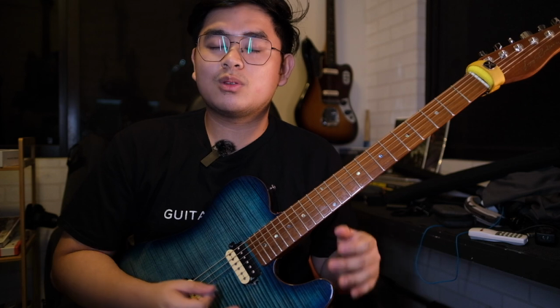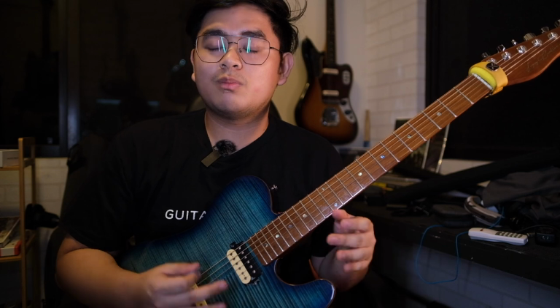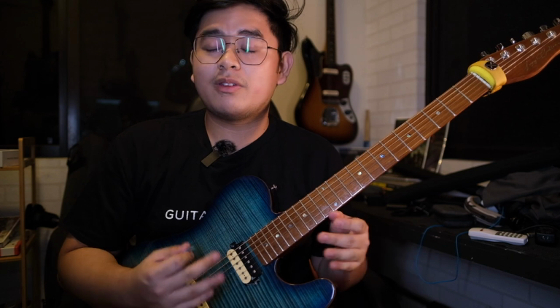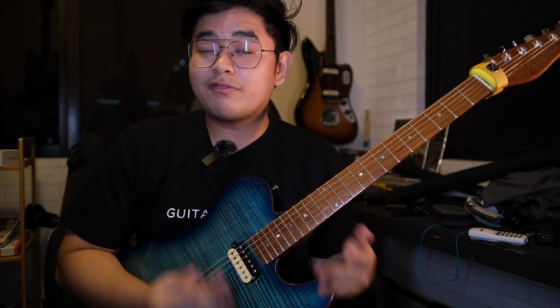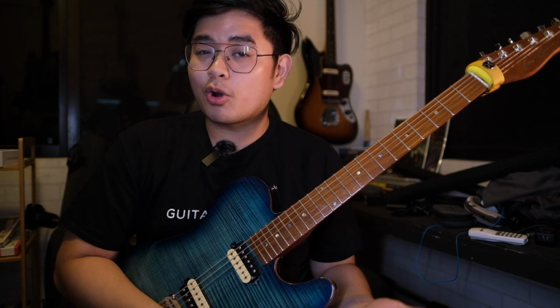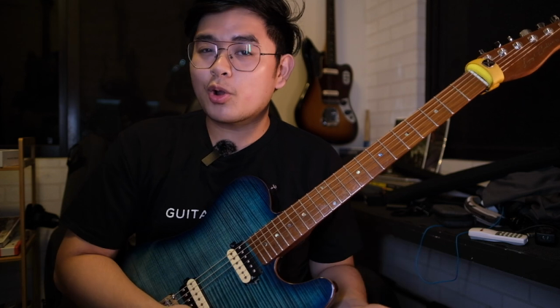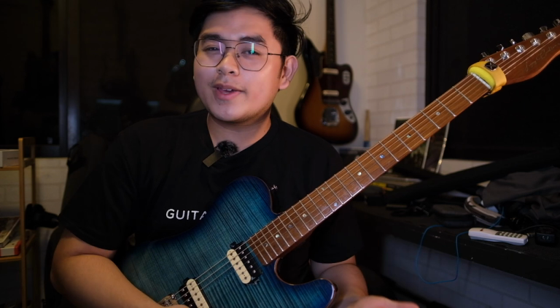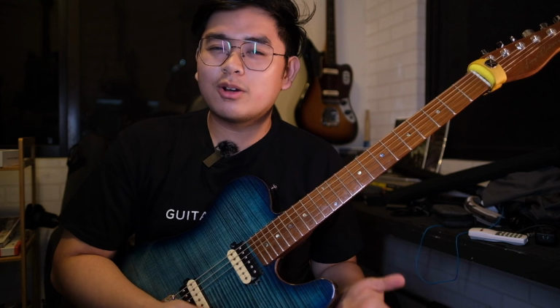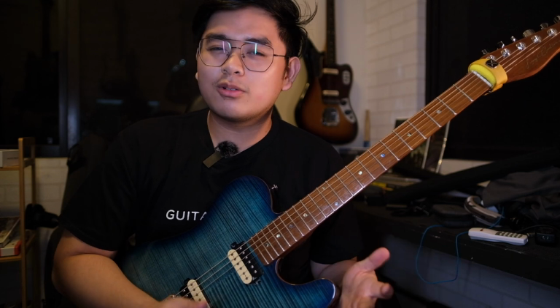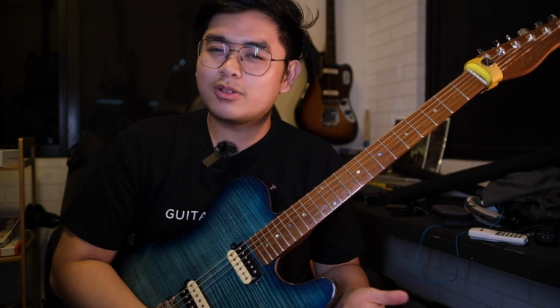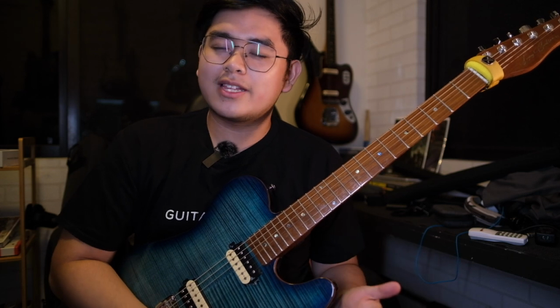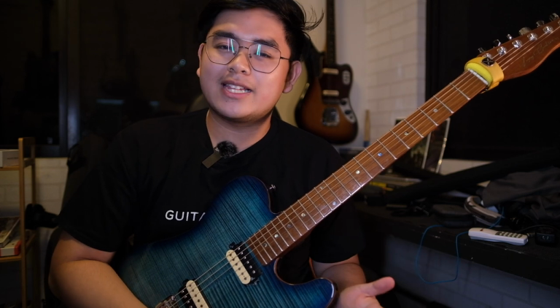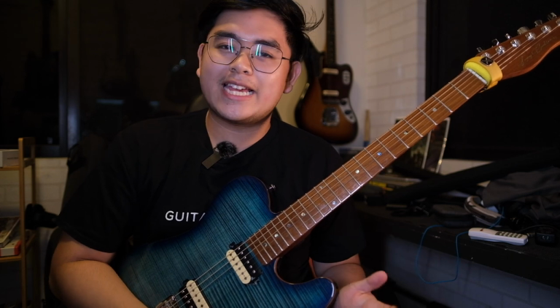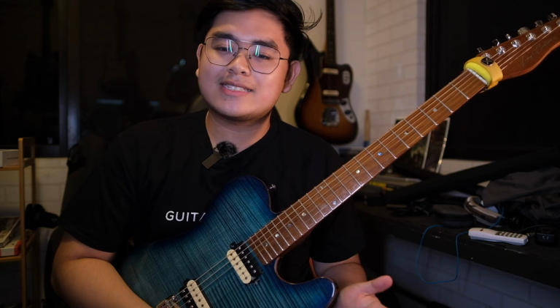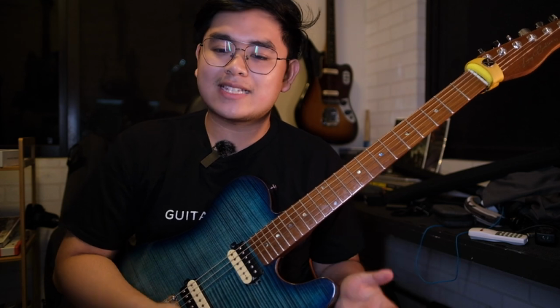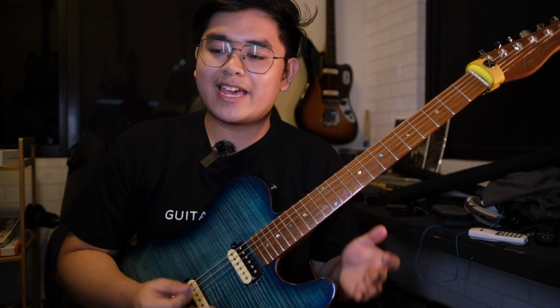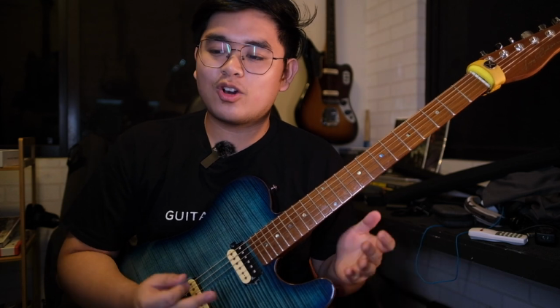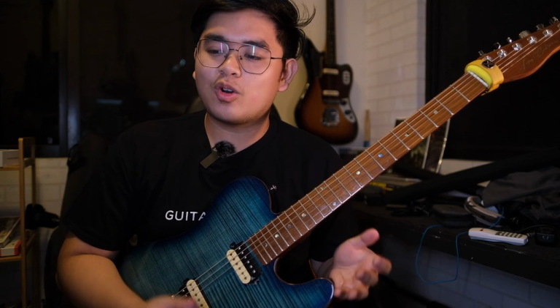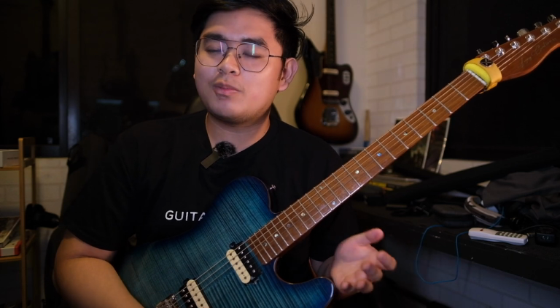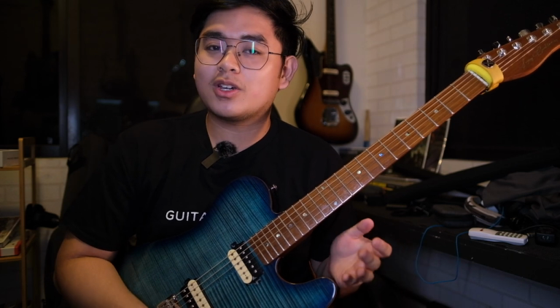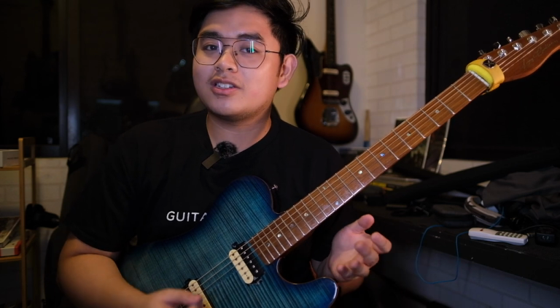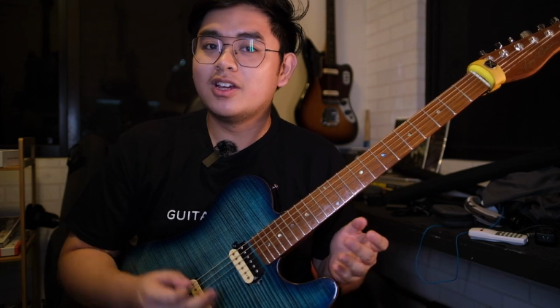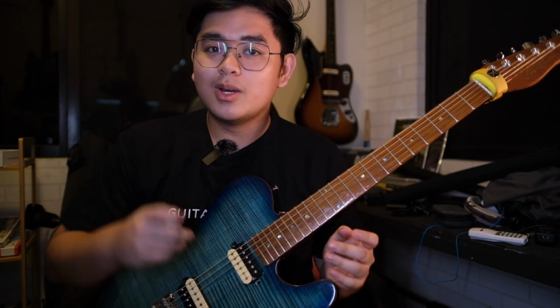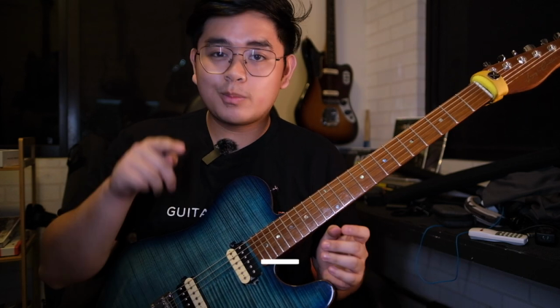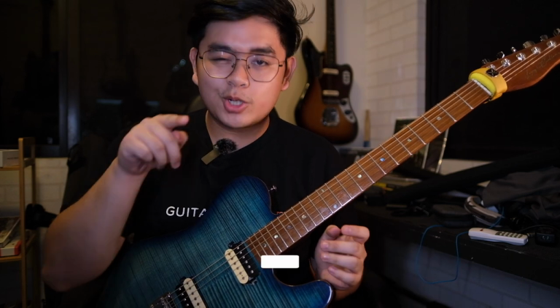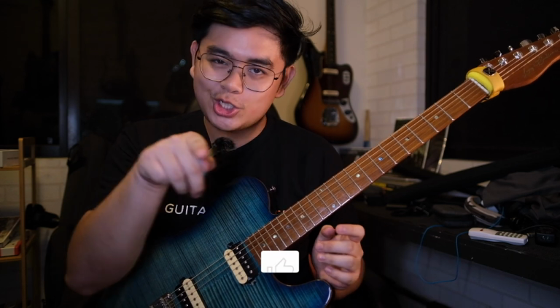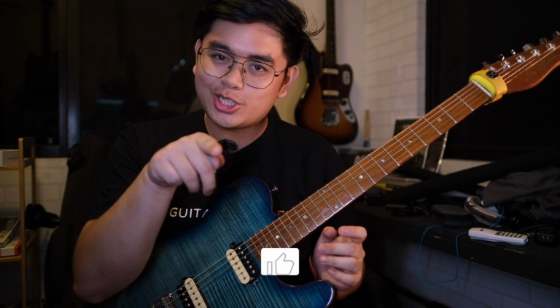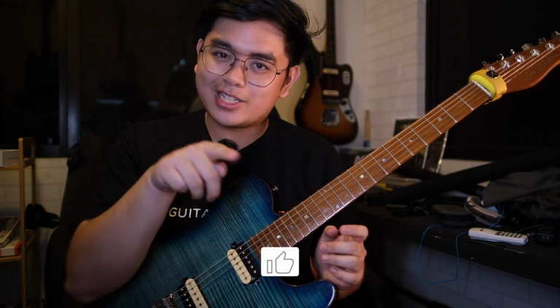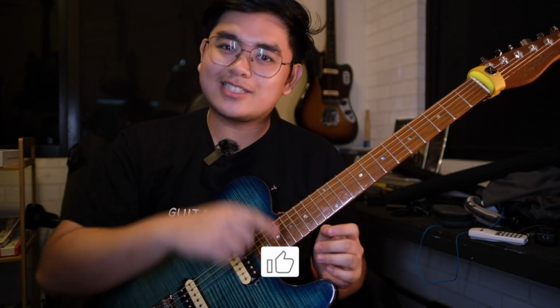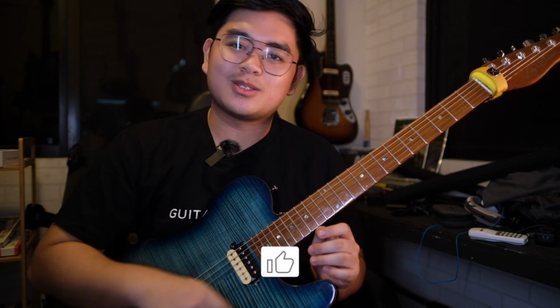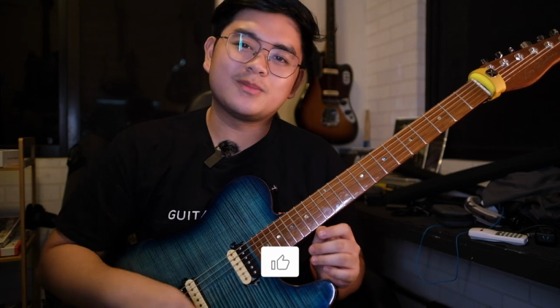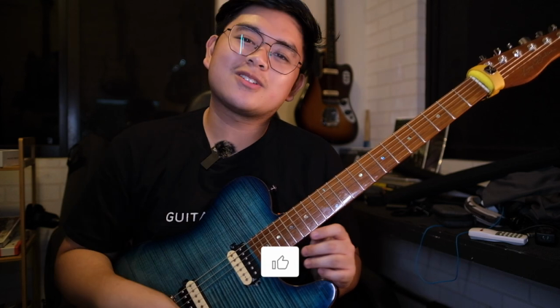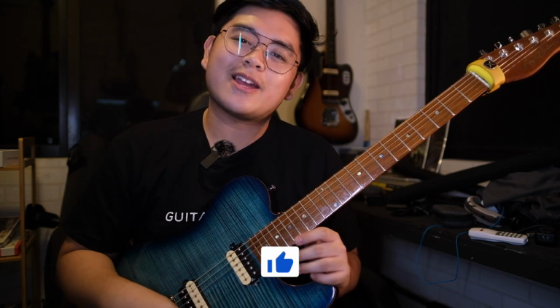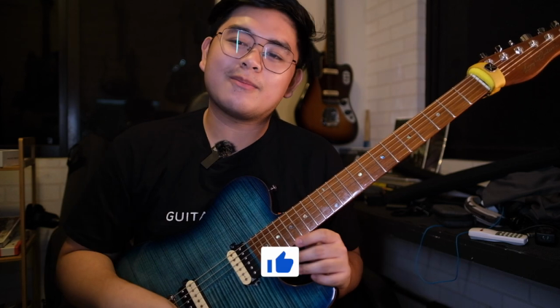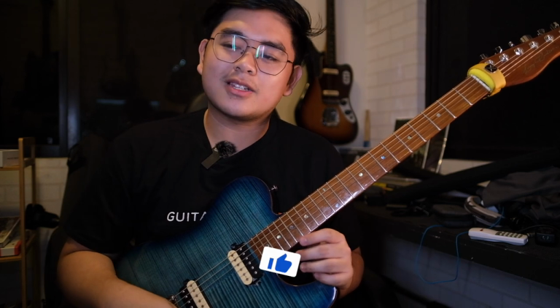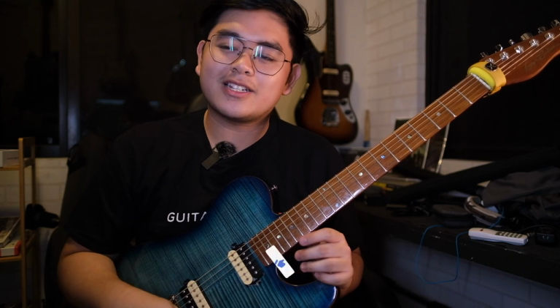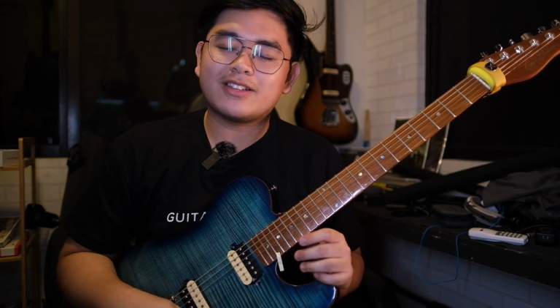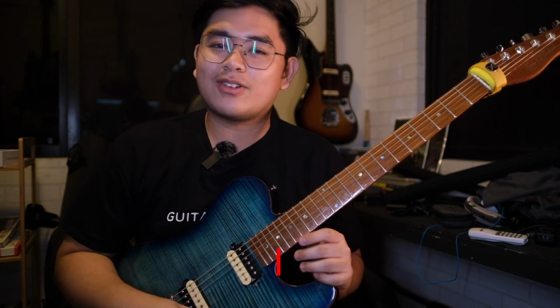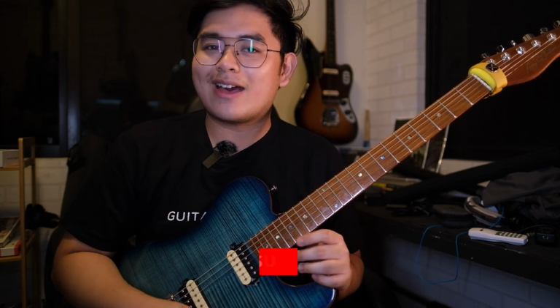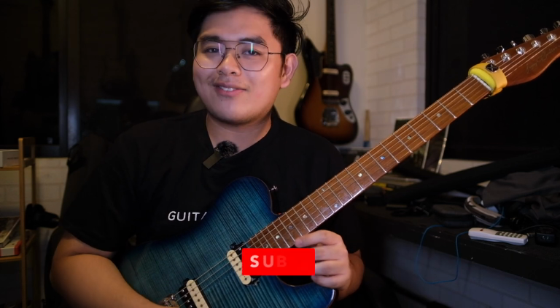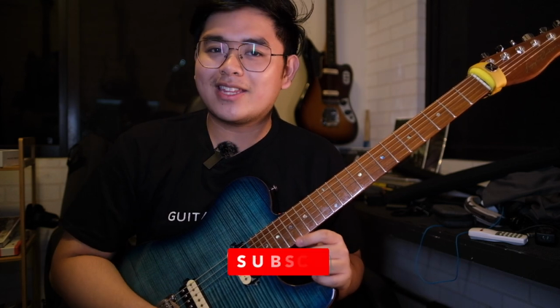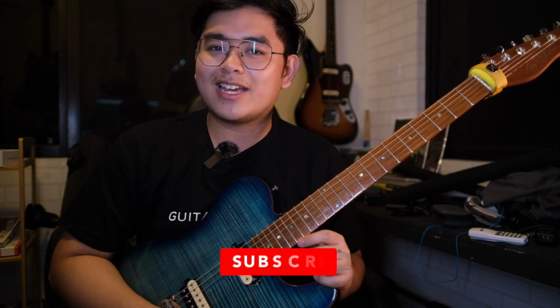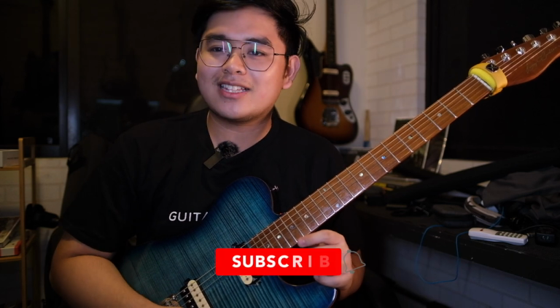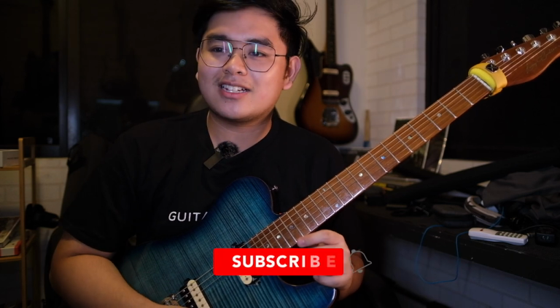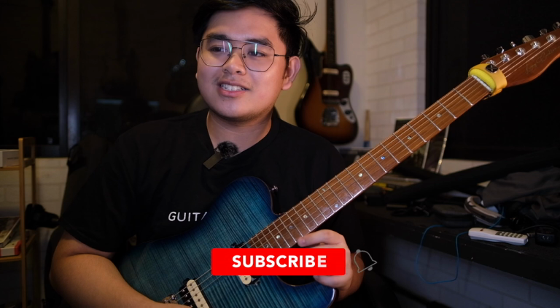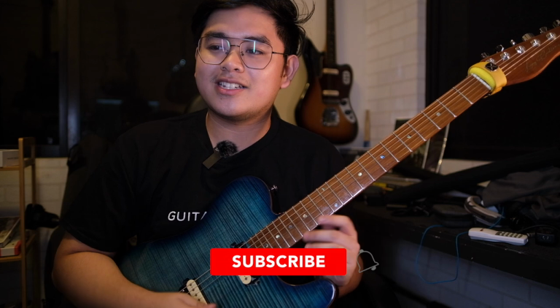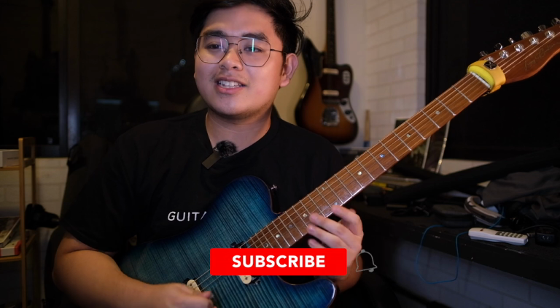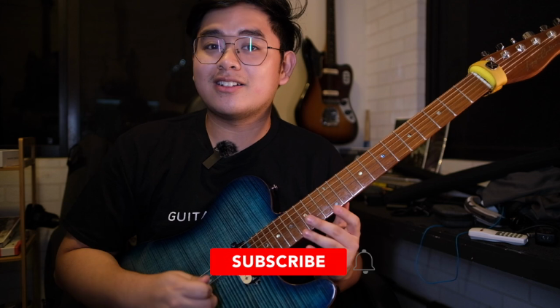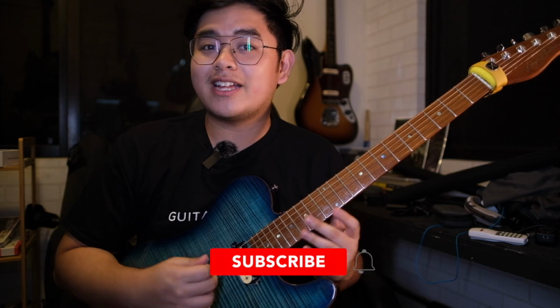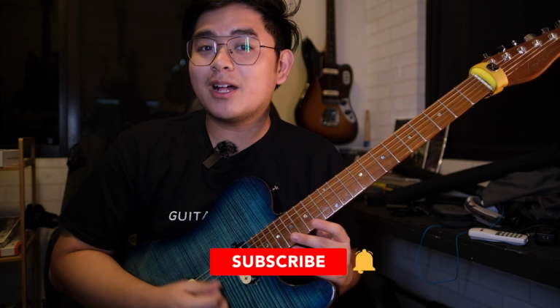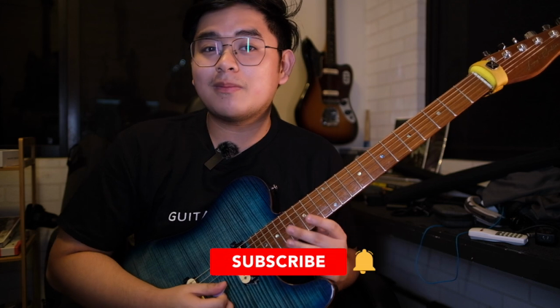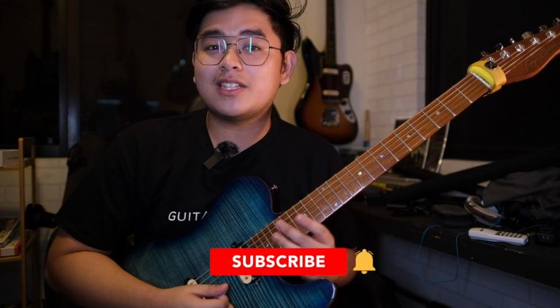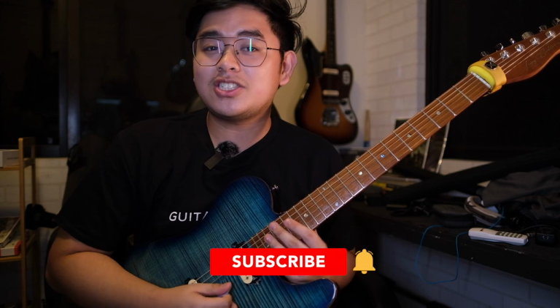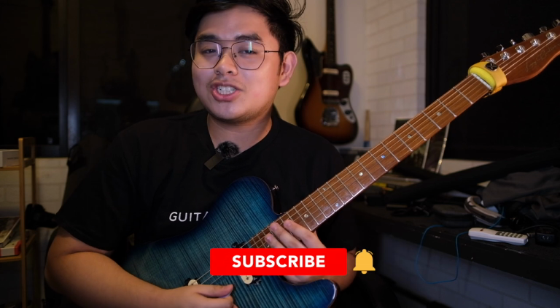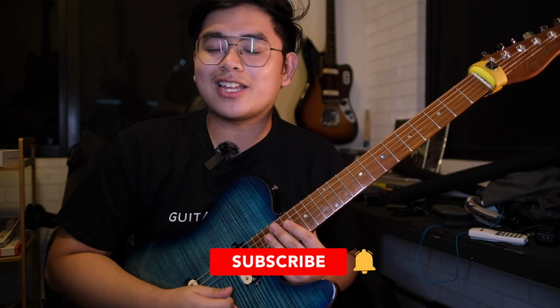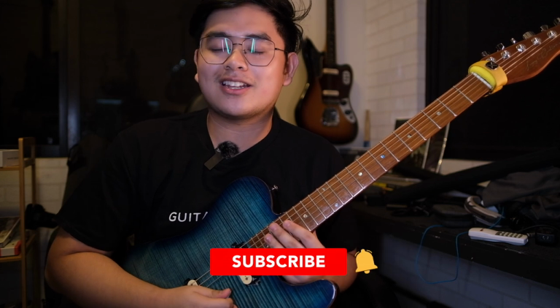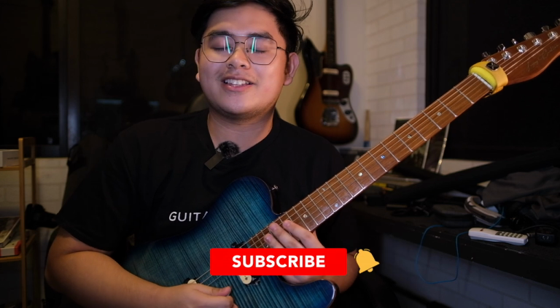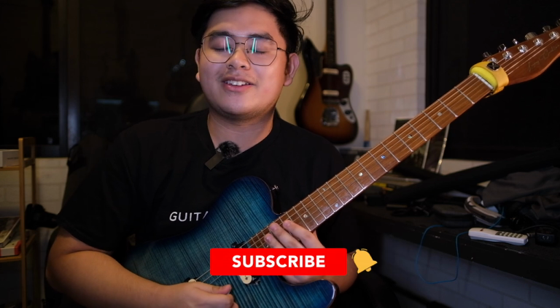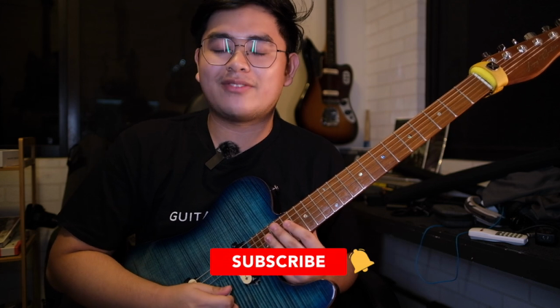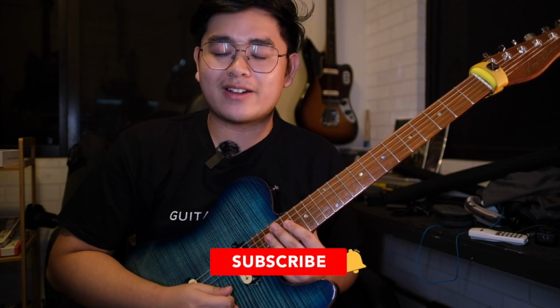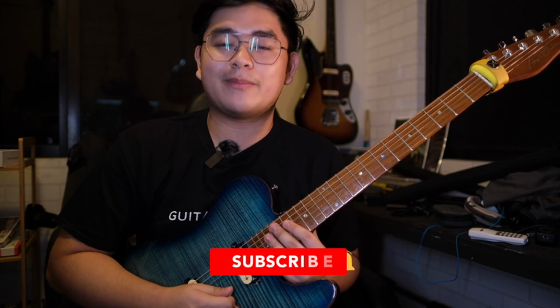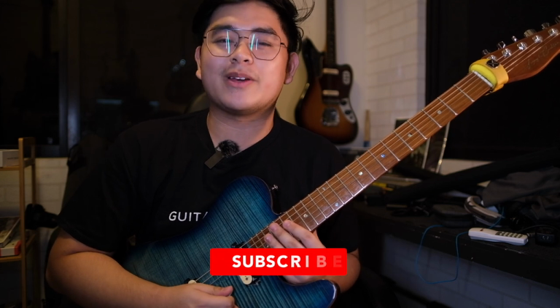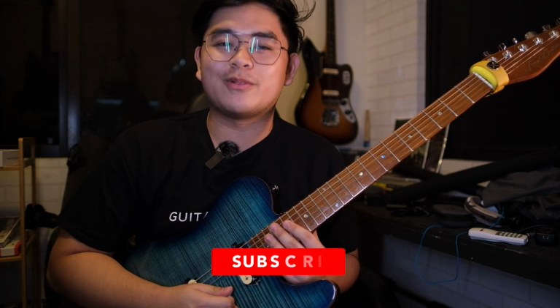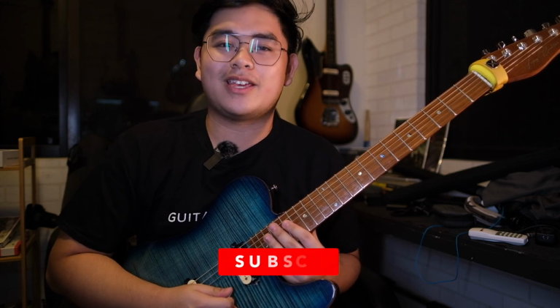But before we go to the licks, I hope you could push that subscribe button if you haven't yet, because it'll help this channel in a very big way.